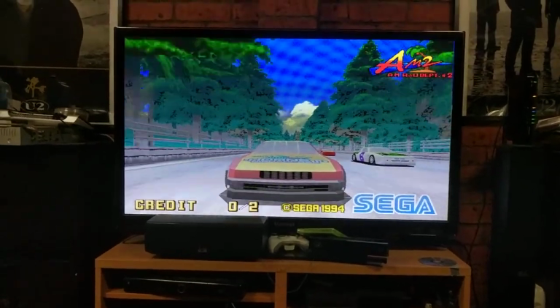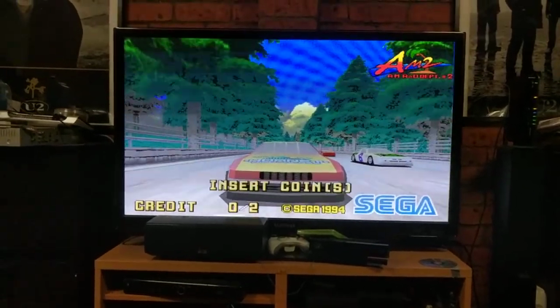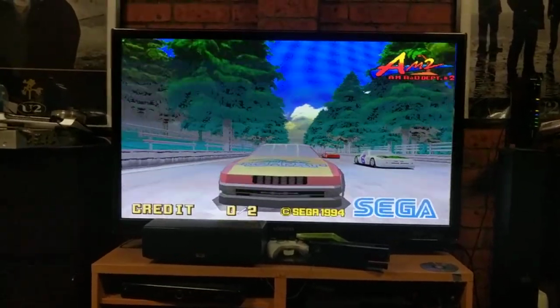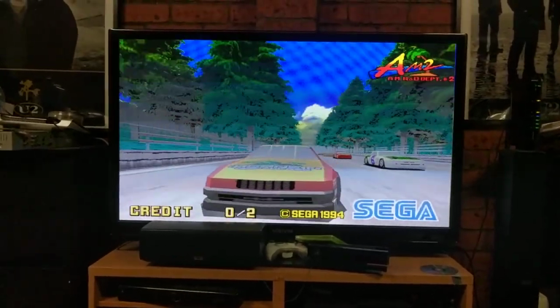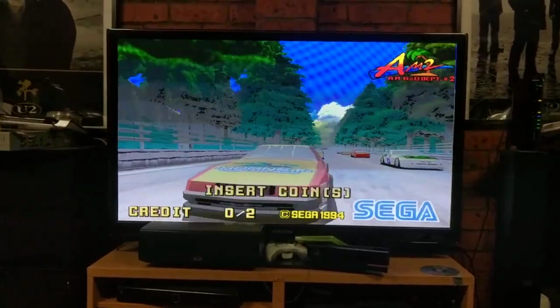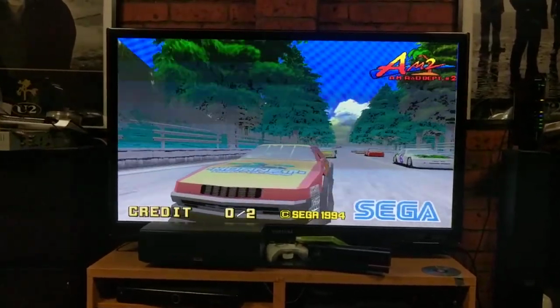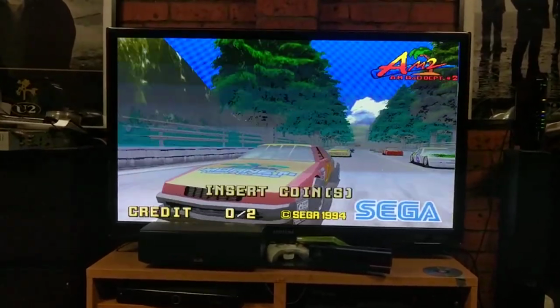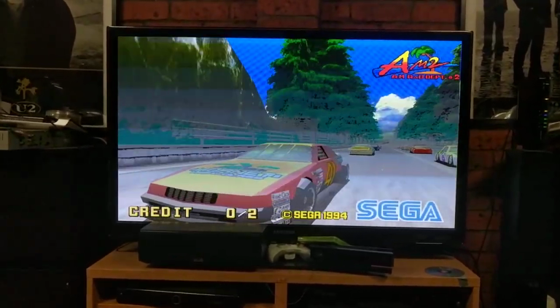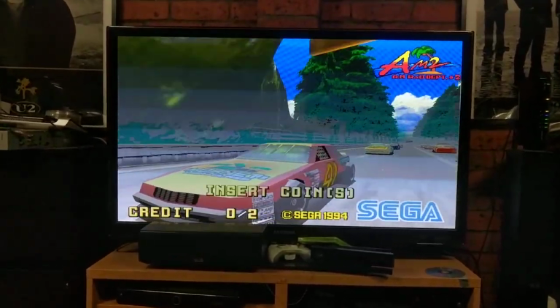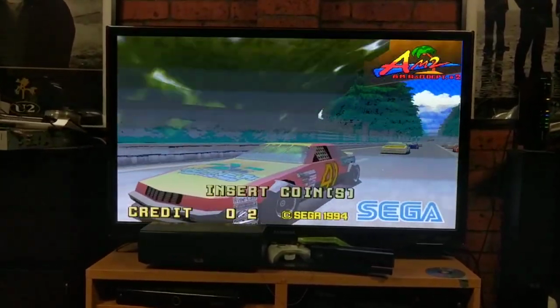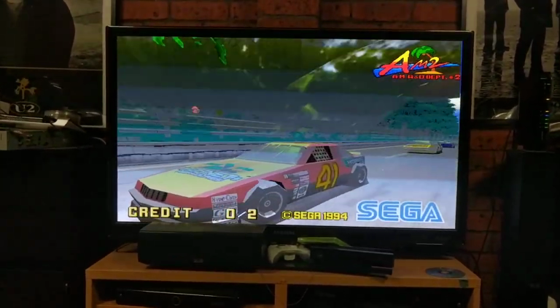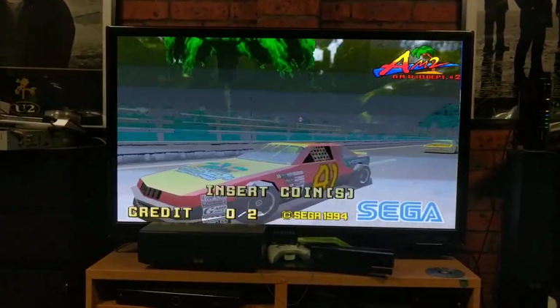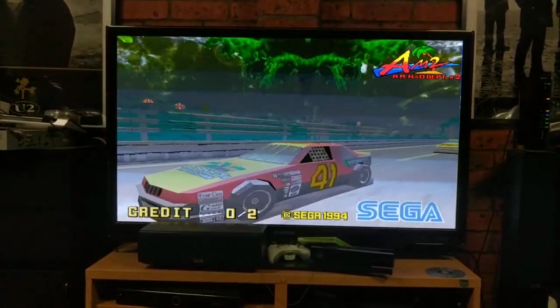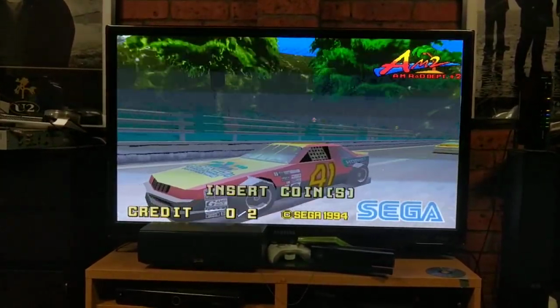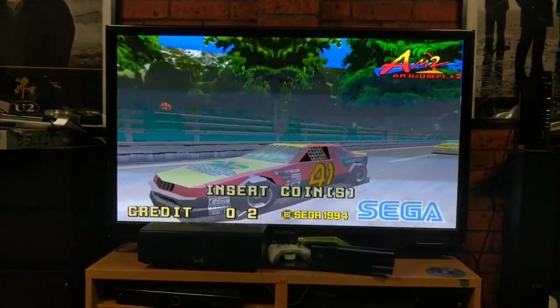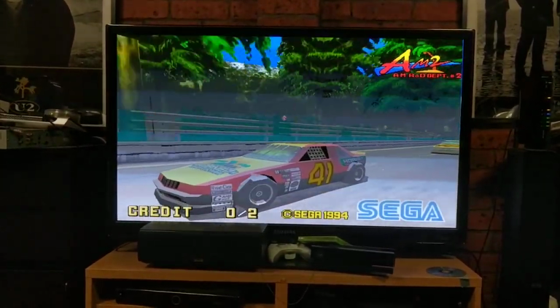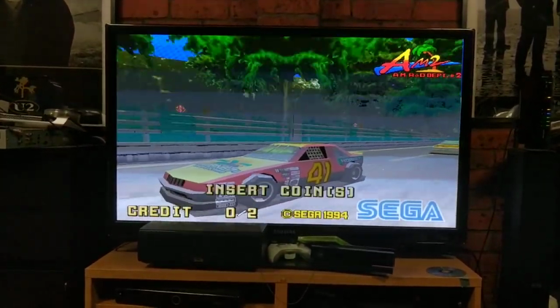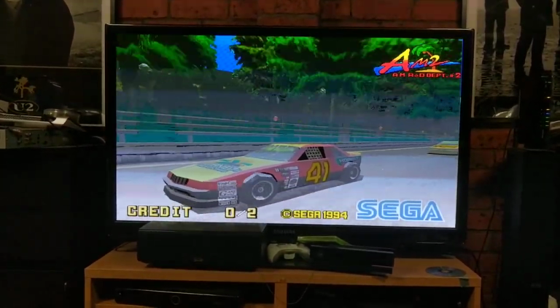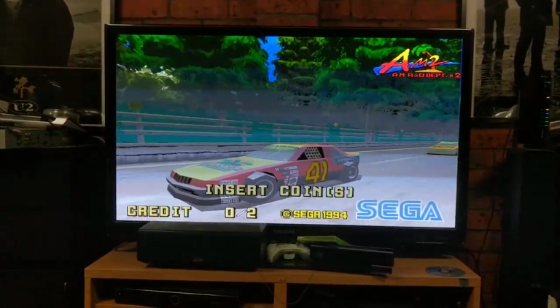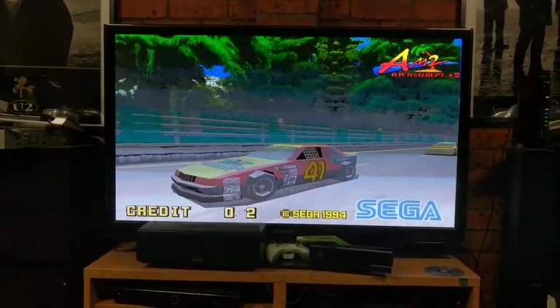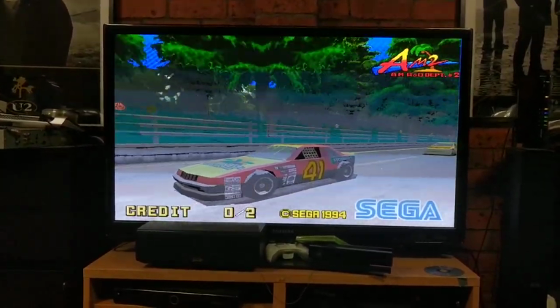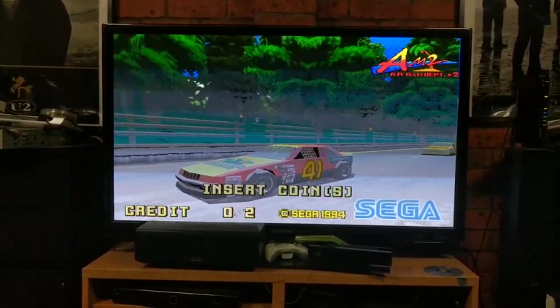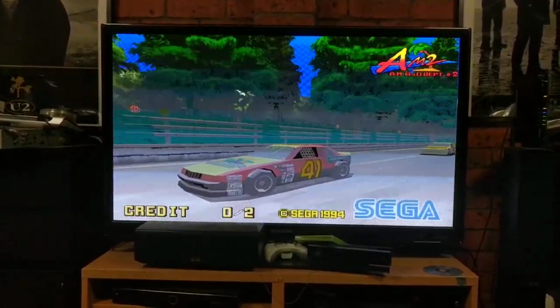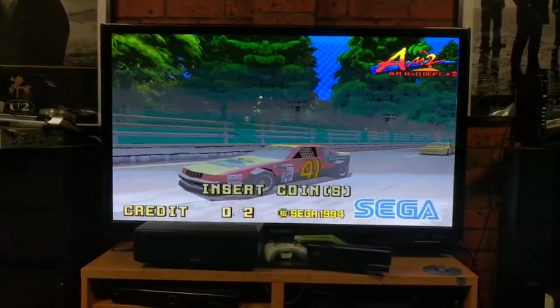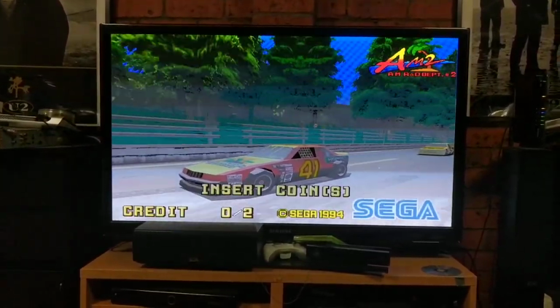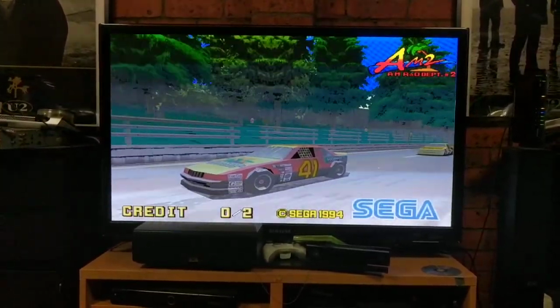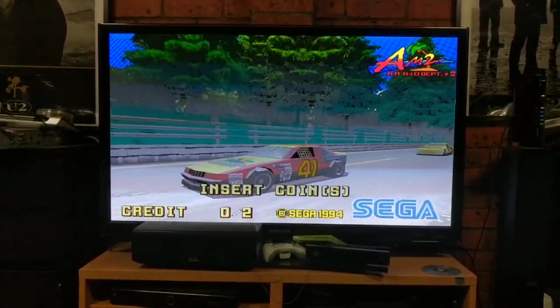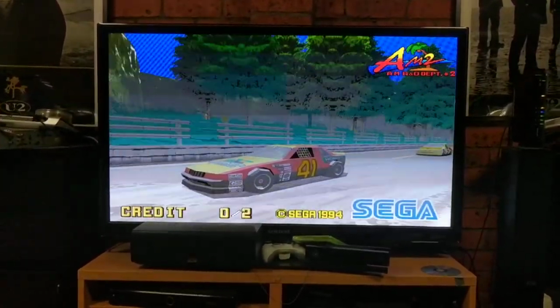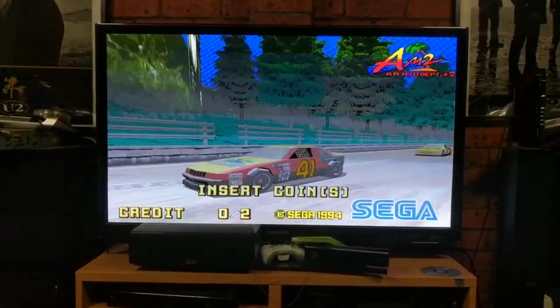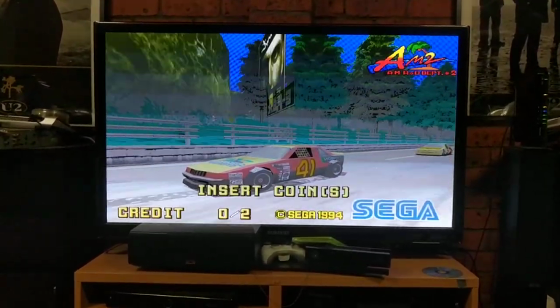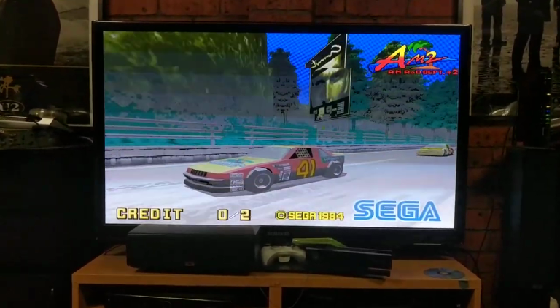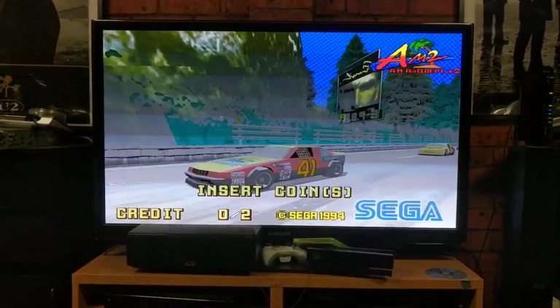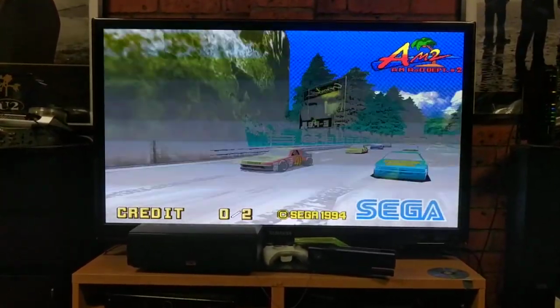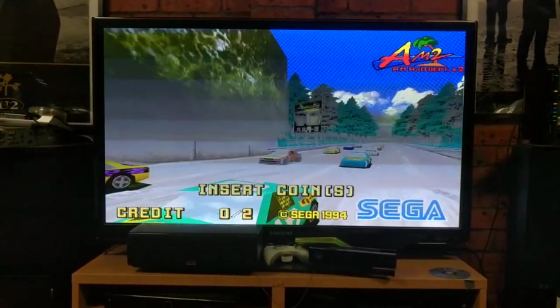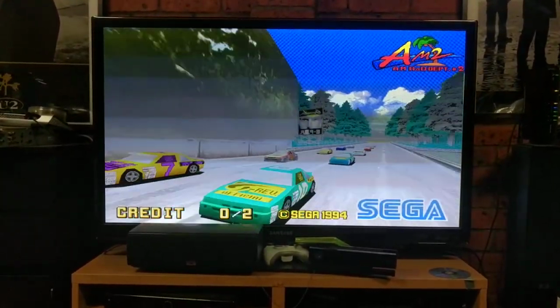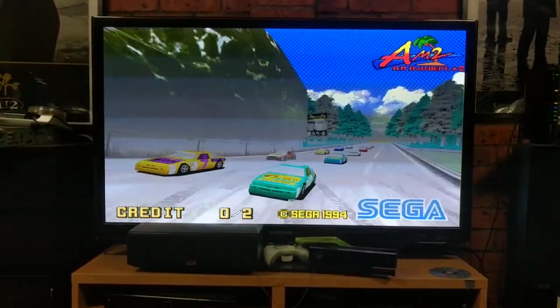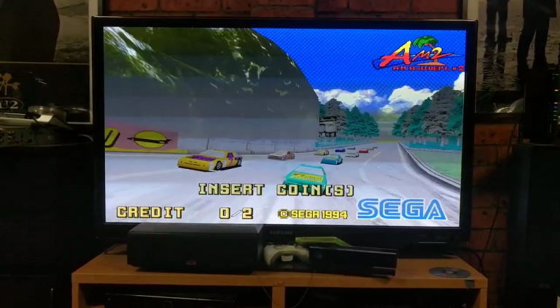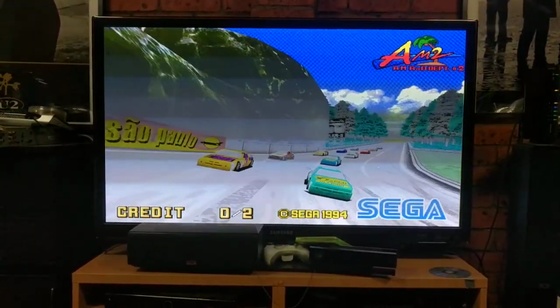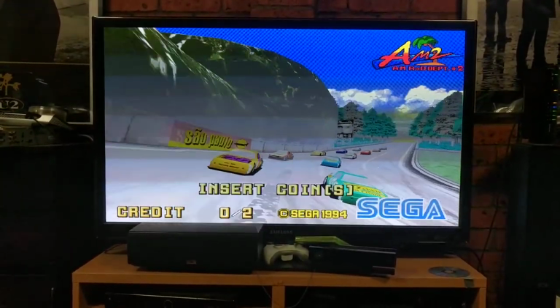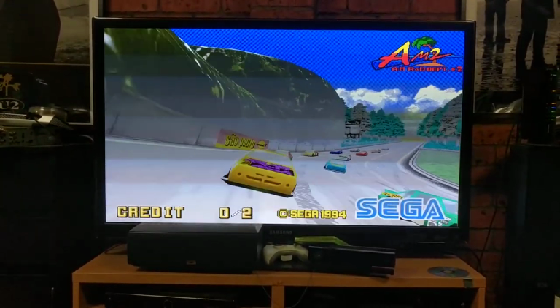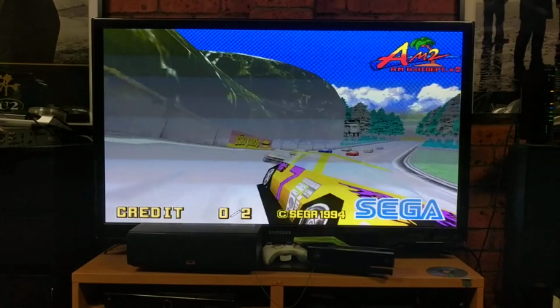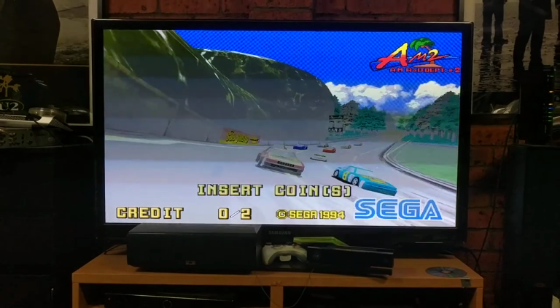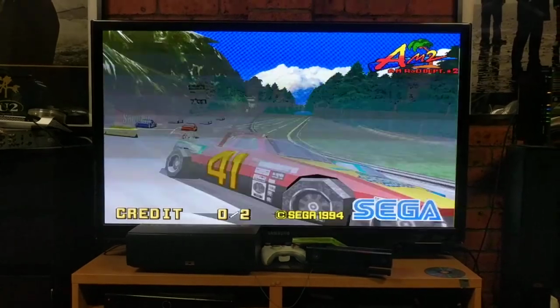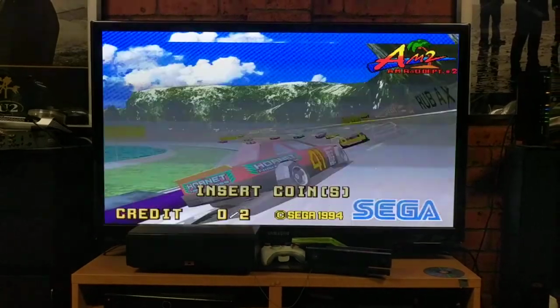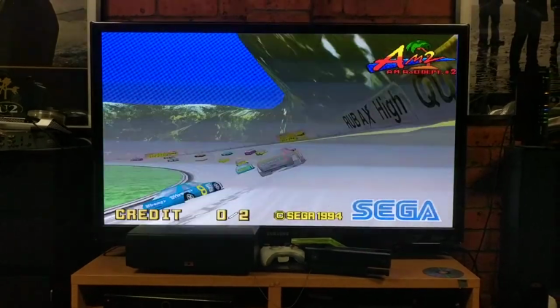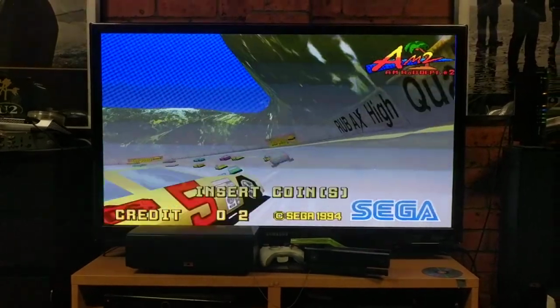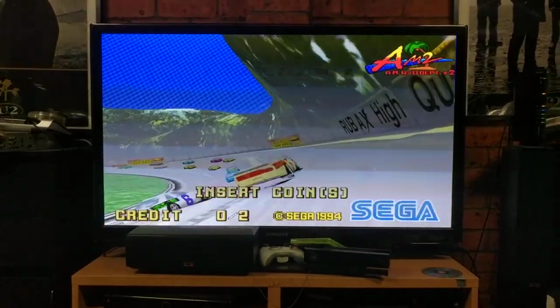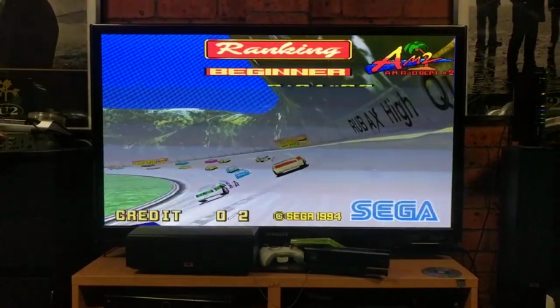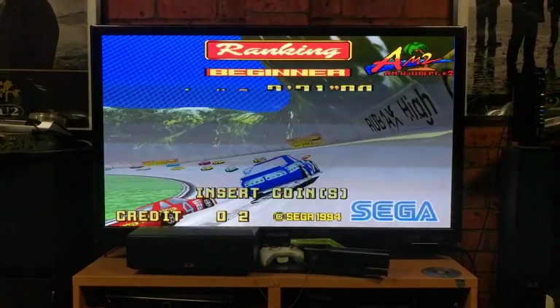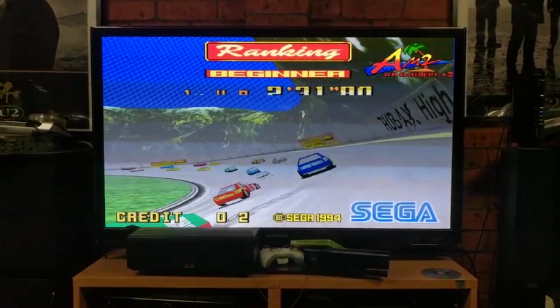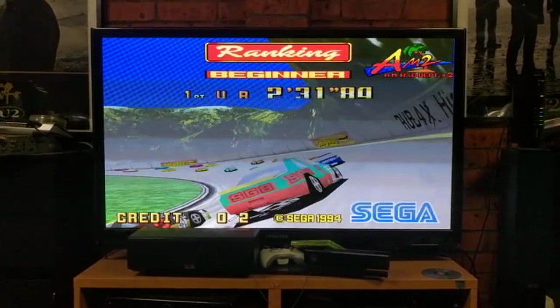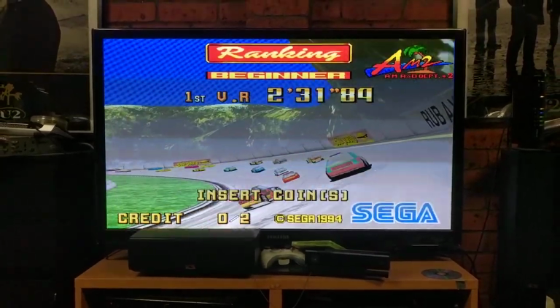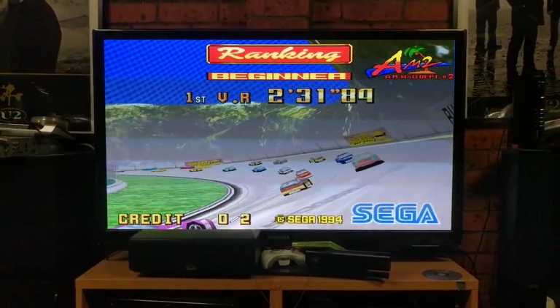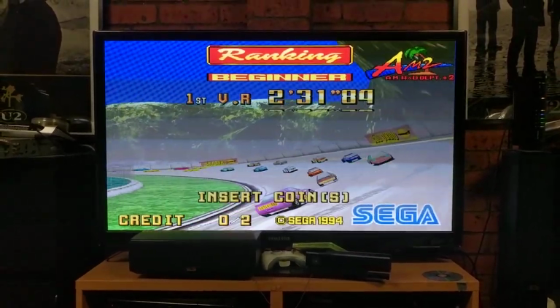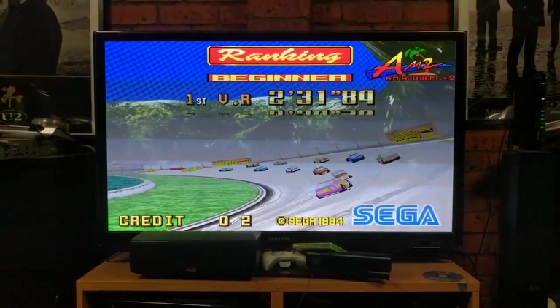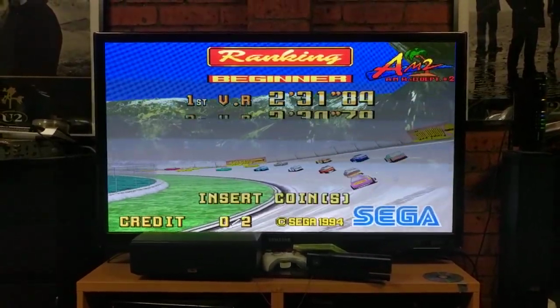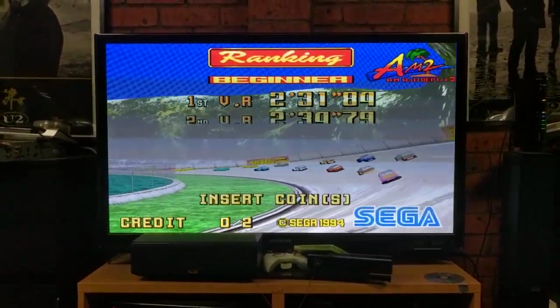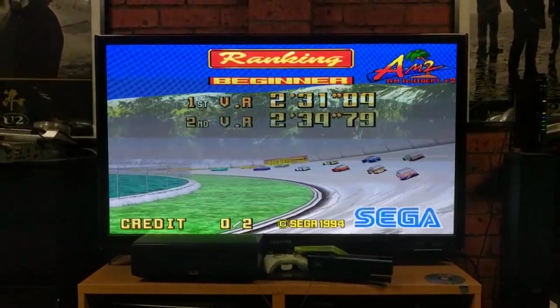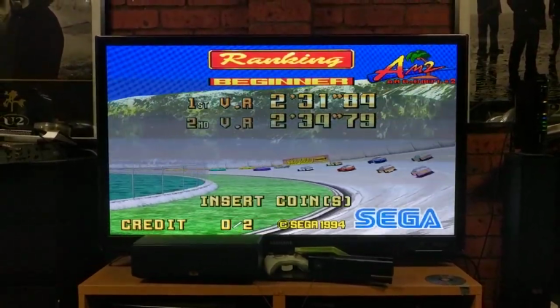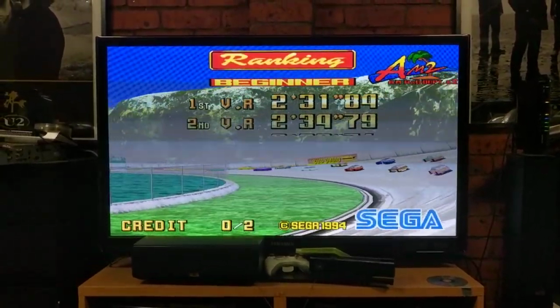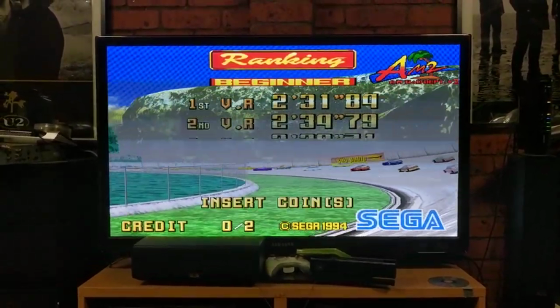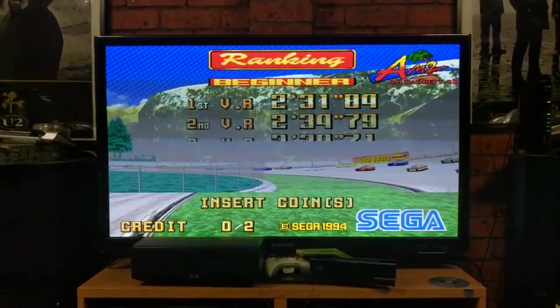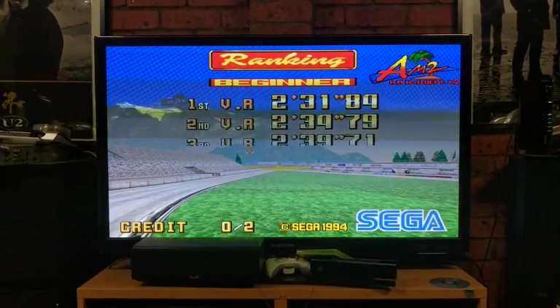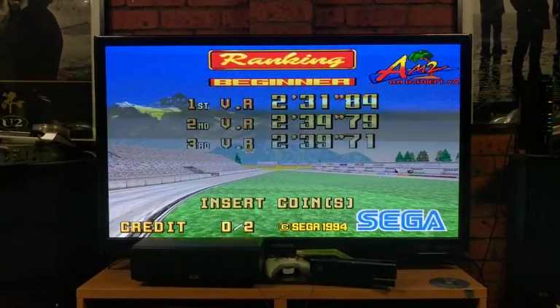Hello everyone, TW here, TW Gaming. I just put up a video of me playing Daytona. I thought I'd better show you my setup, so this is my setup.